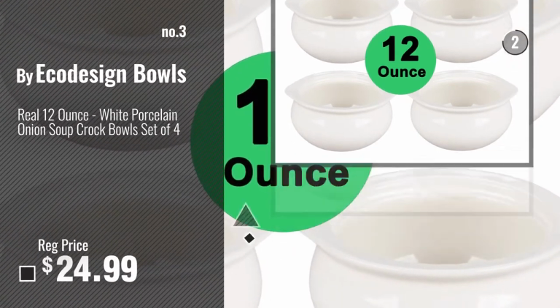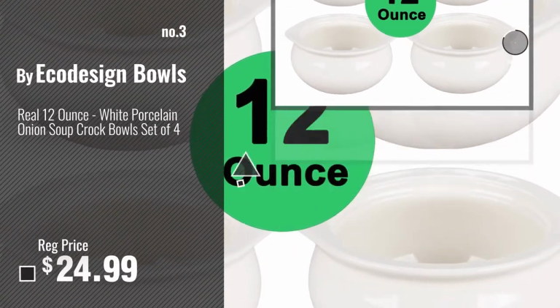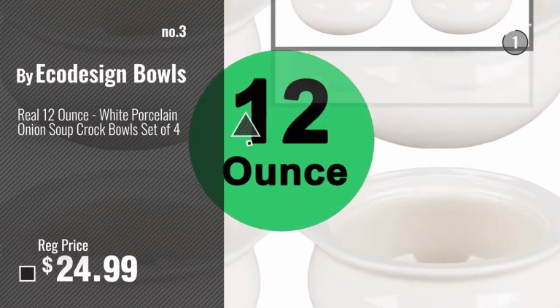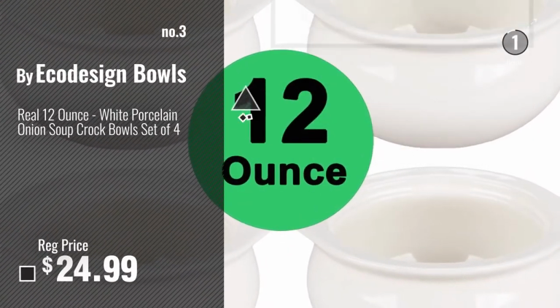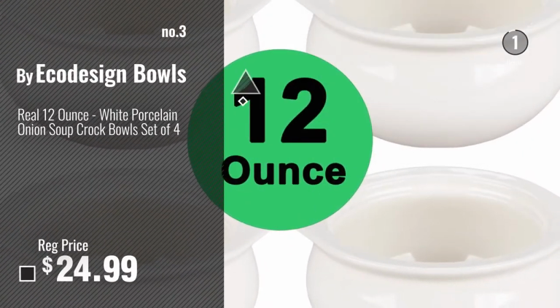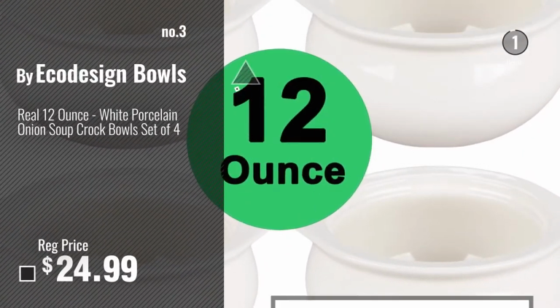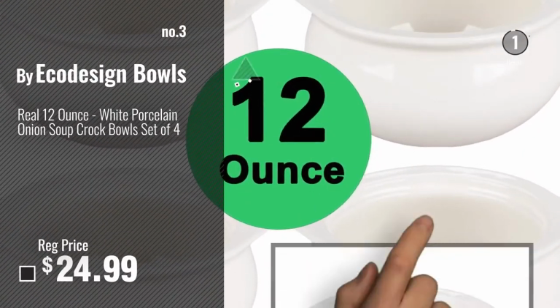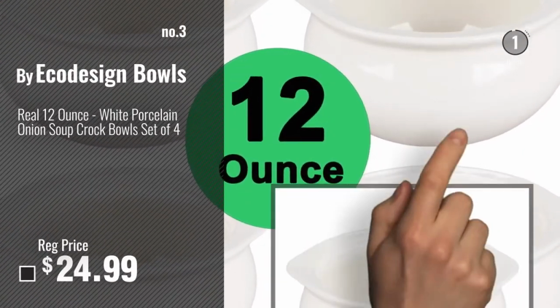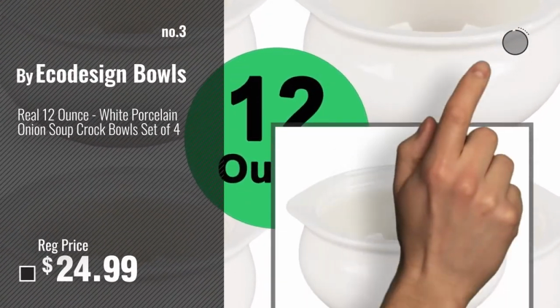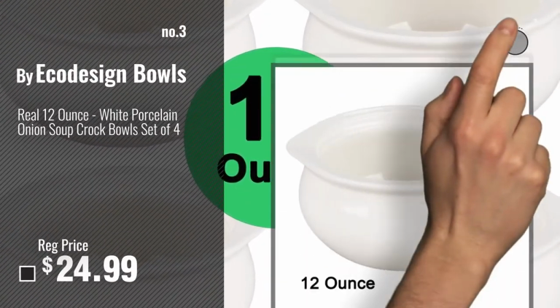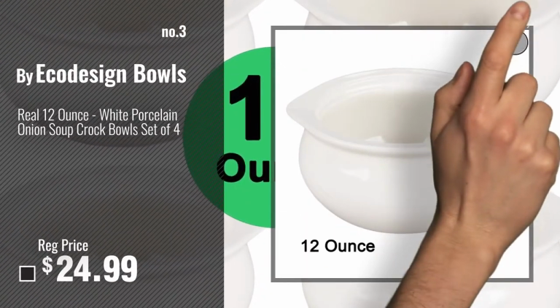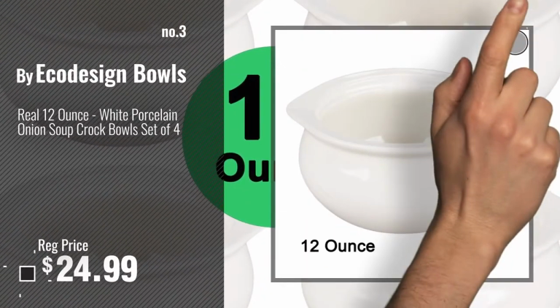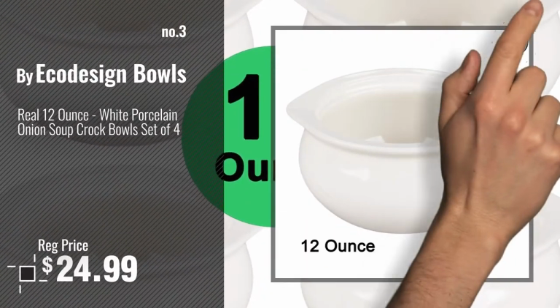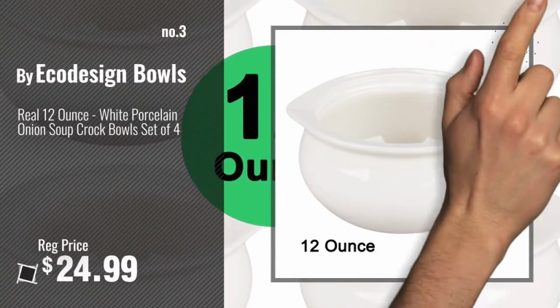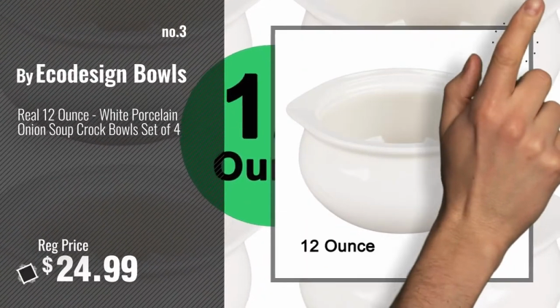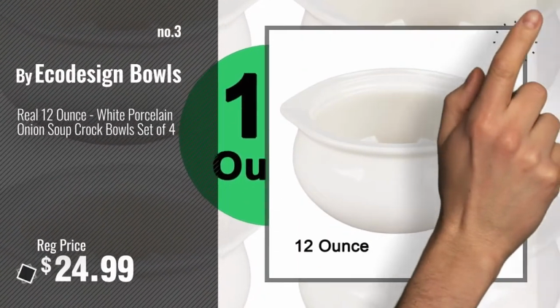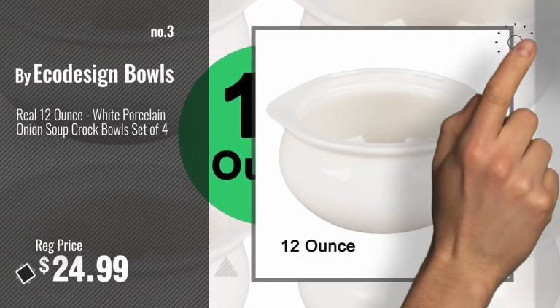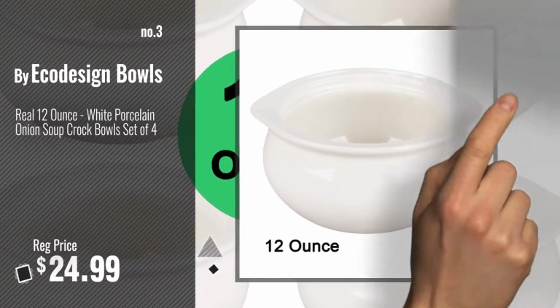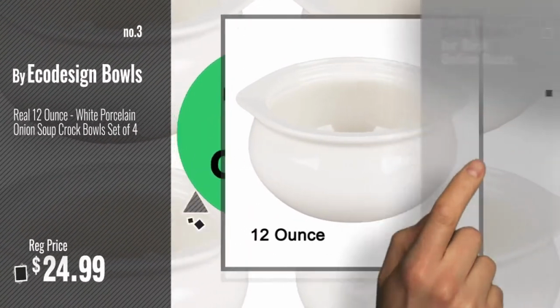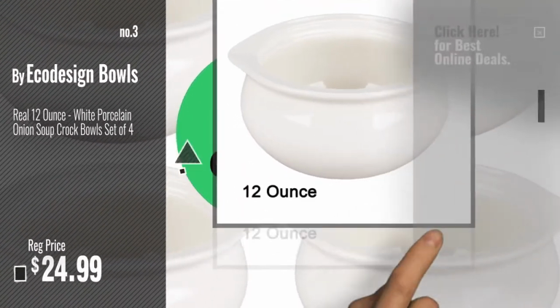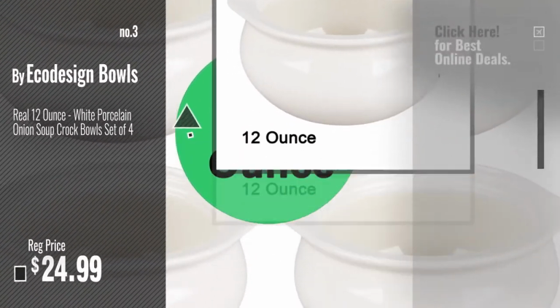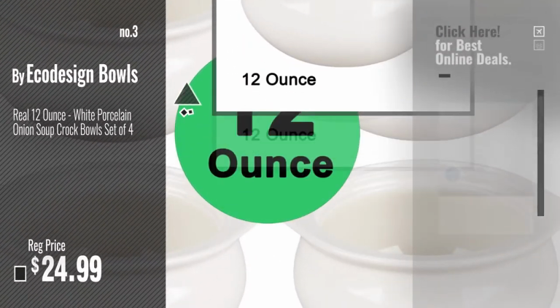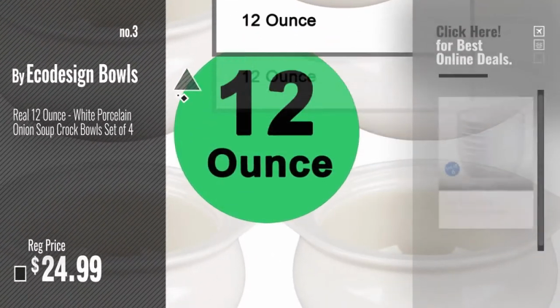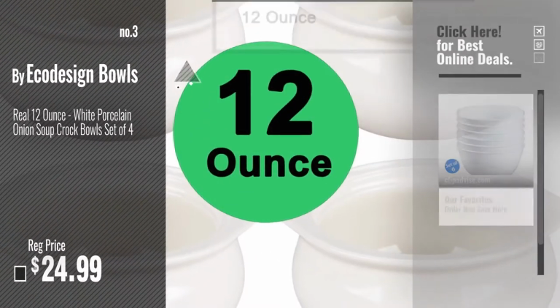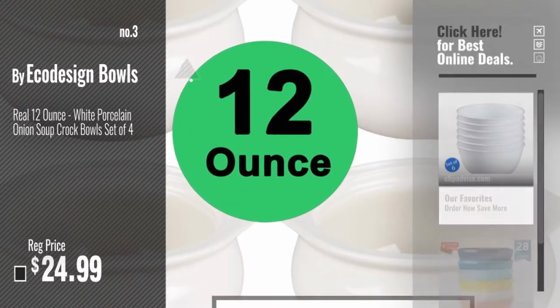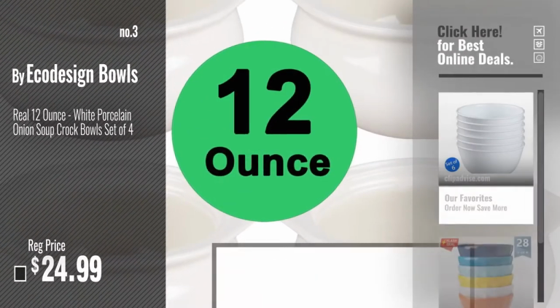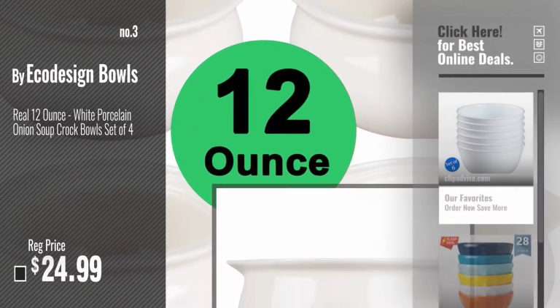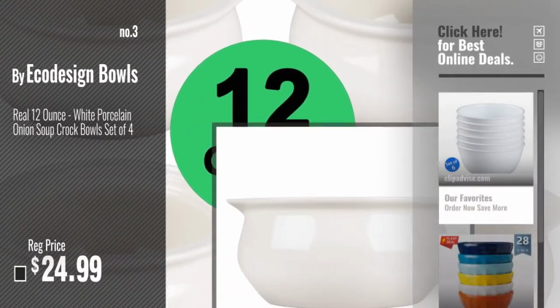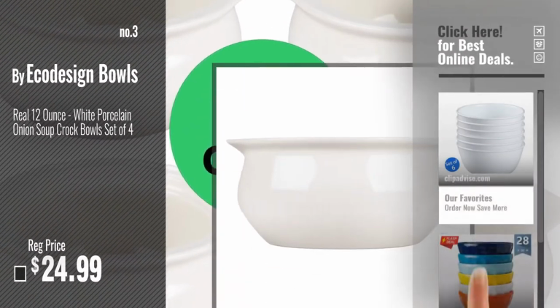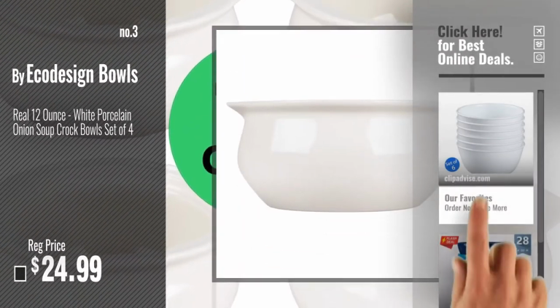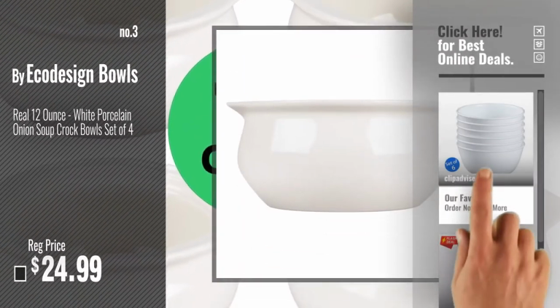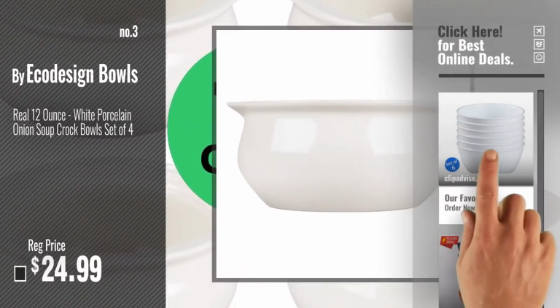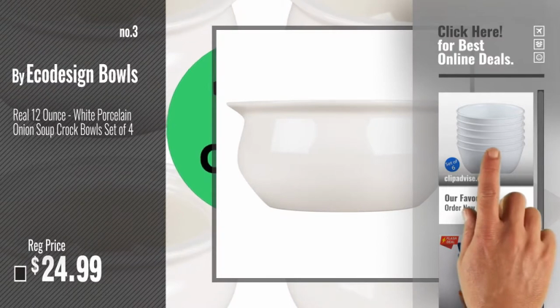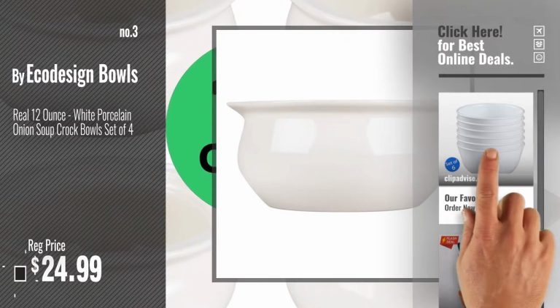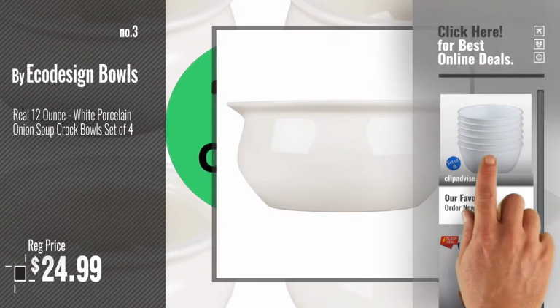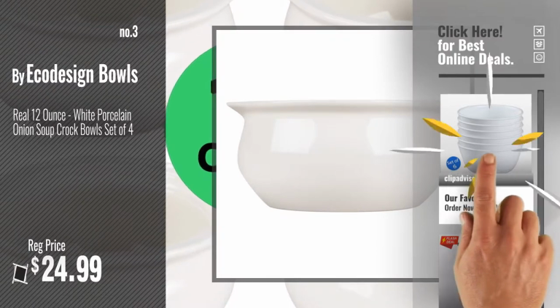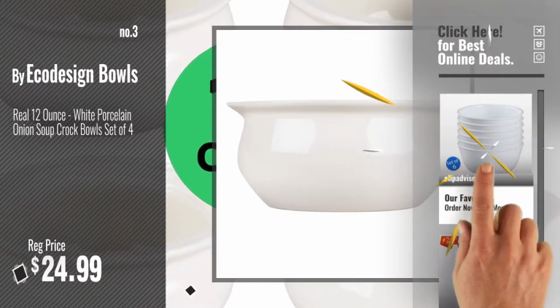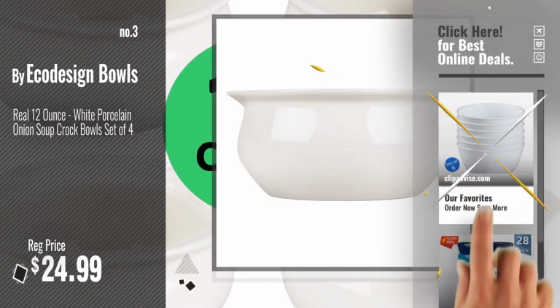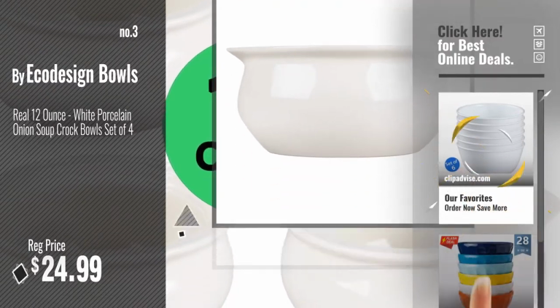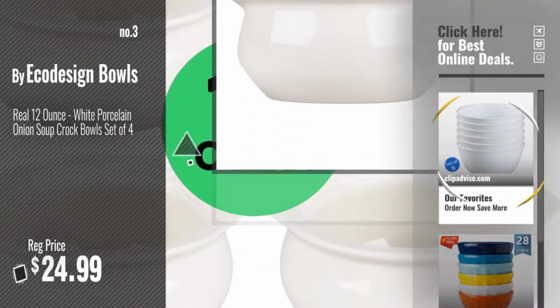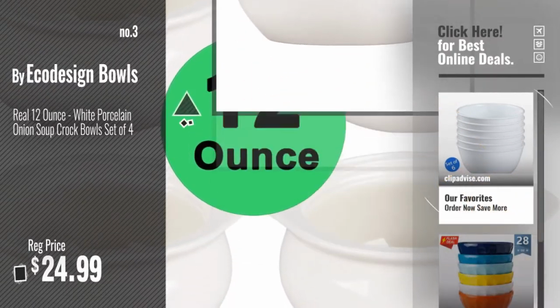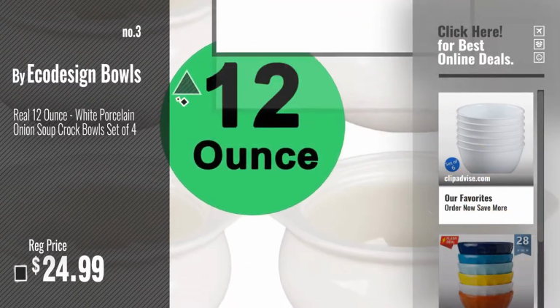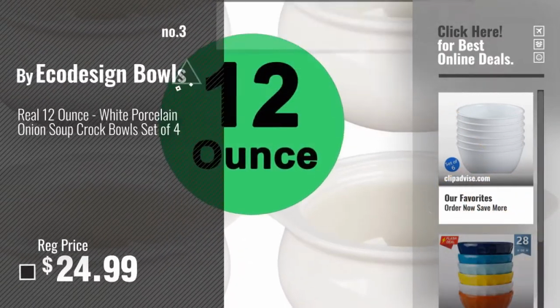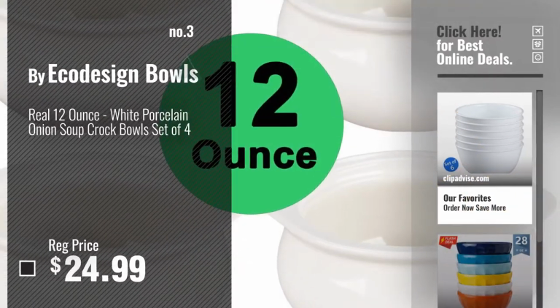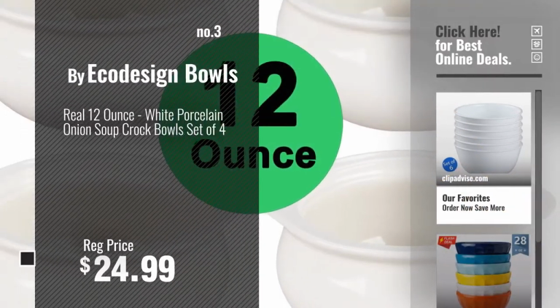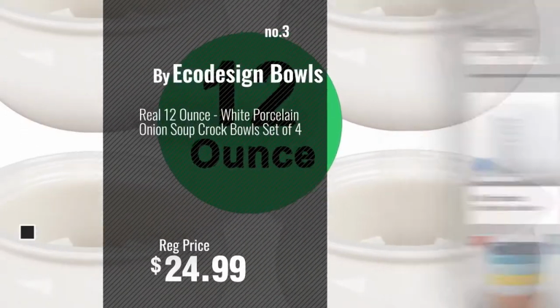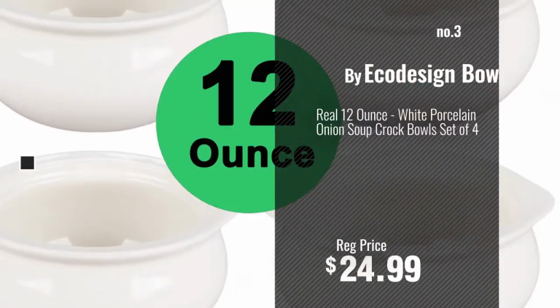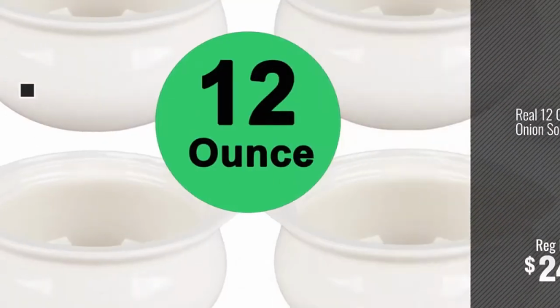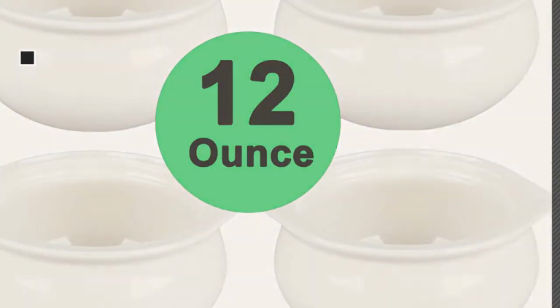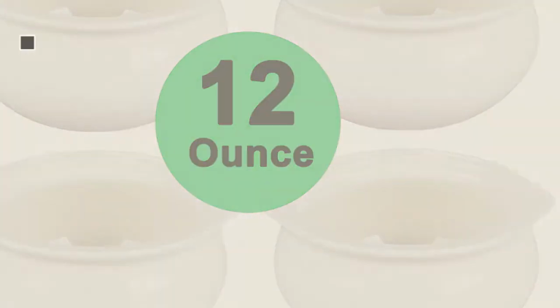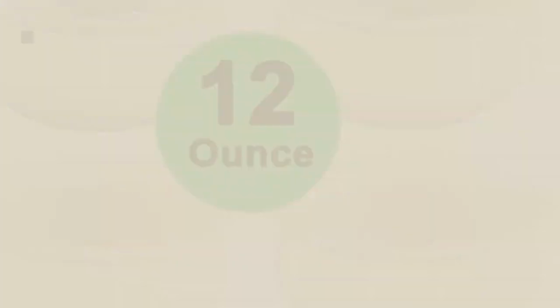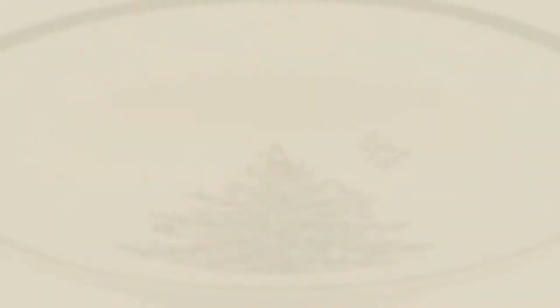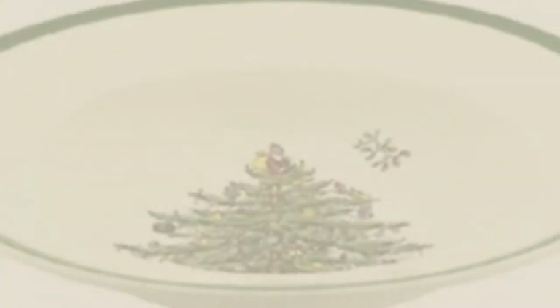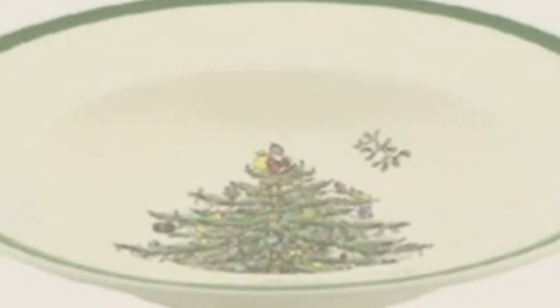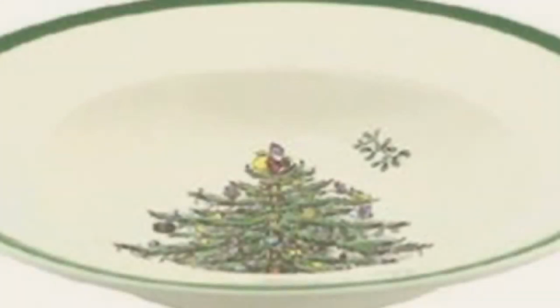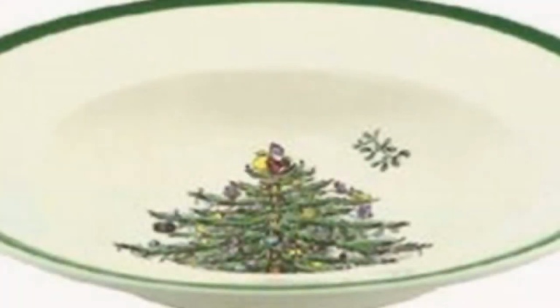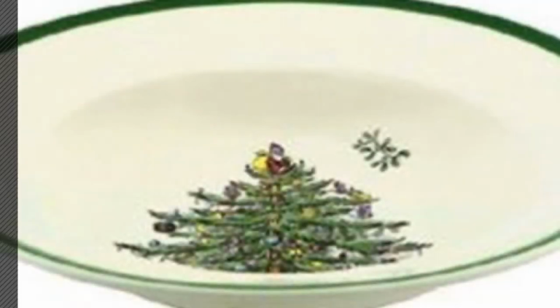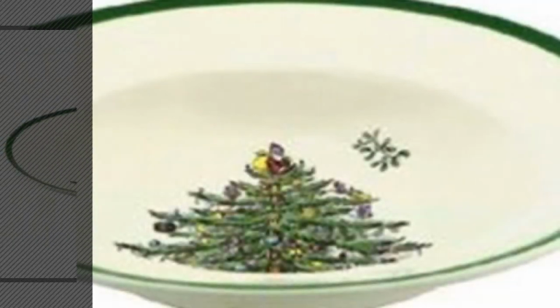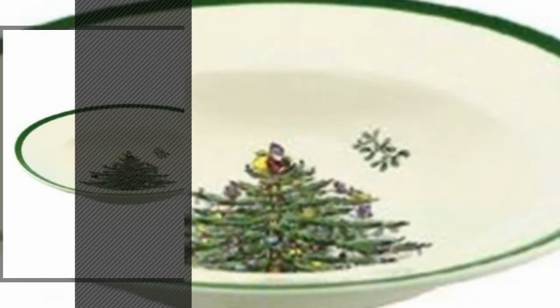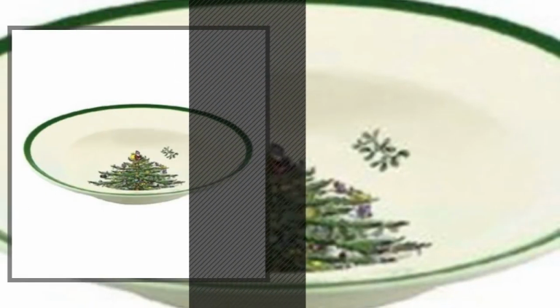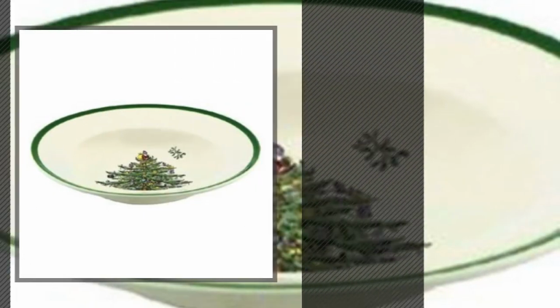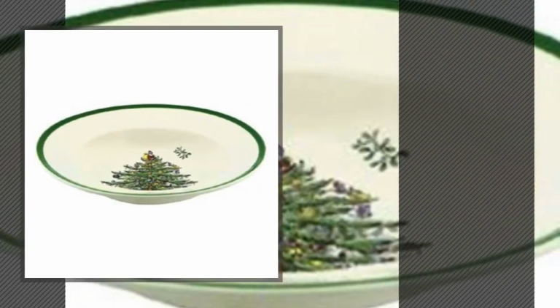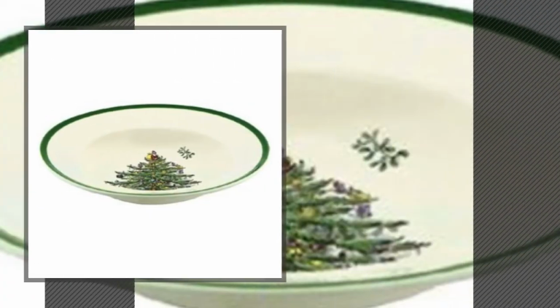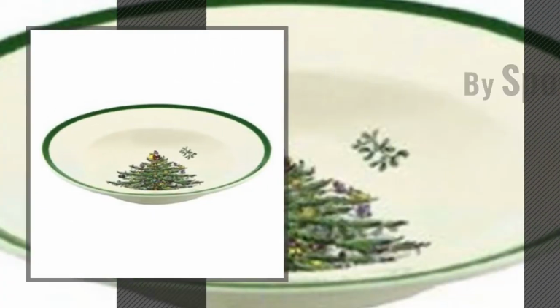For more info and real-time deals, just click this circle and get your favorites. Number 4, by Spode.